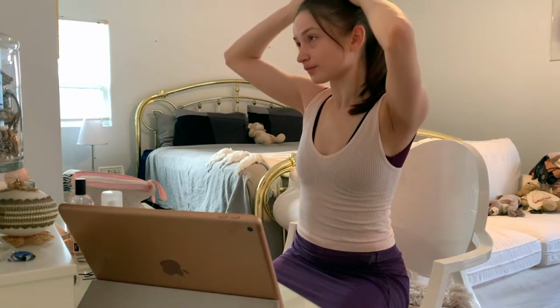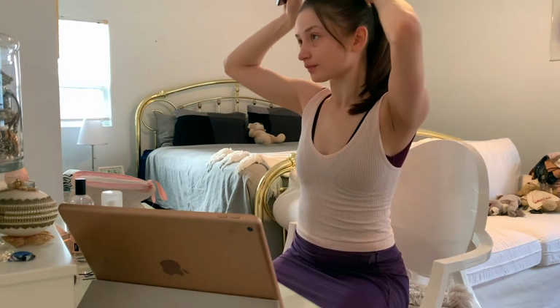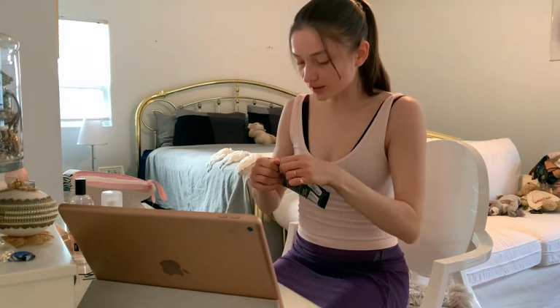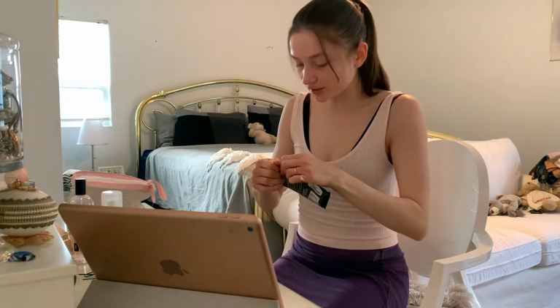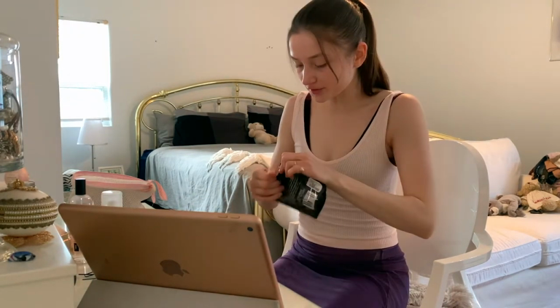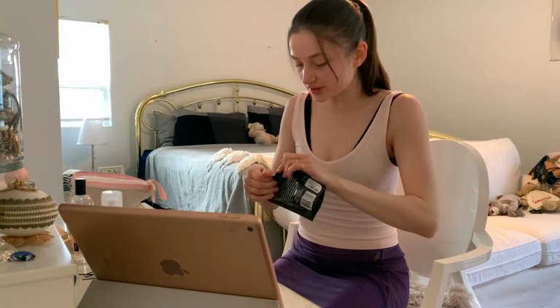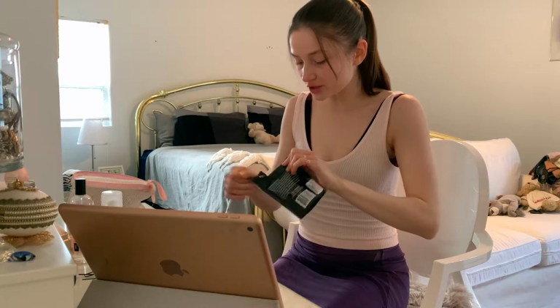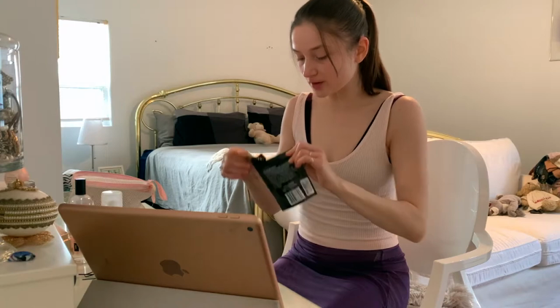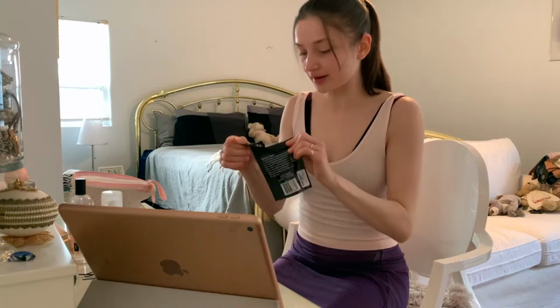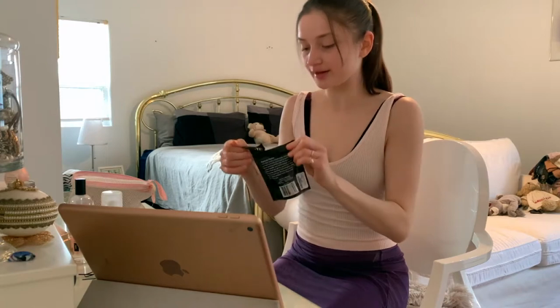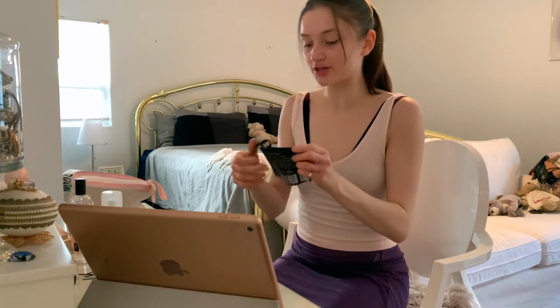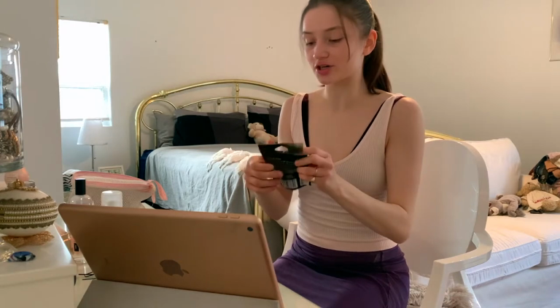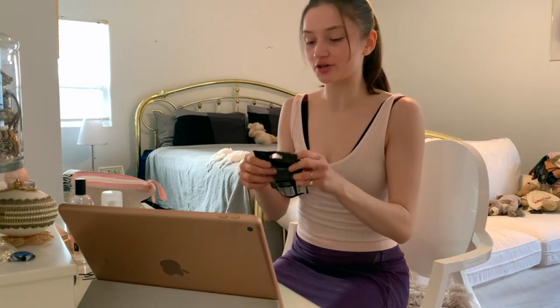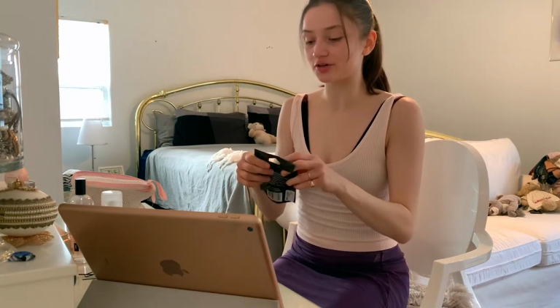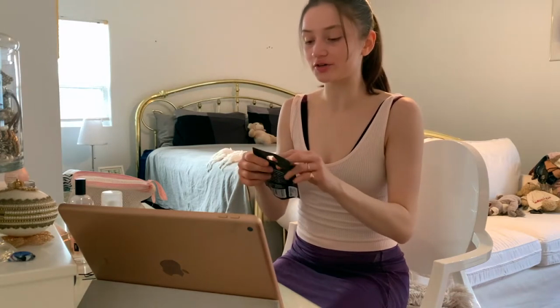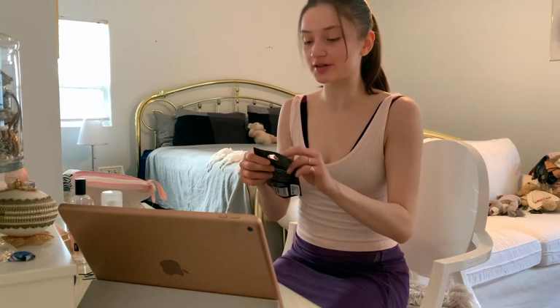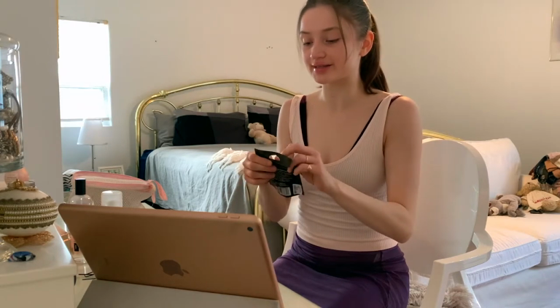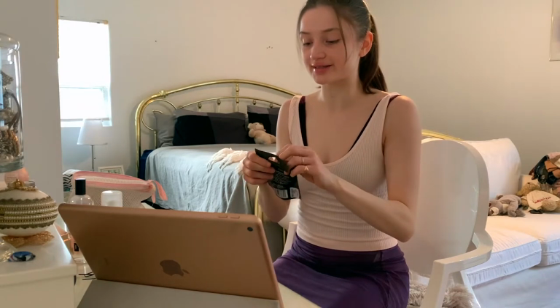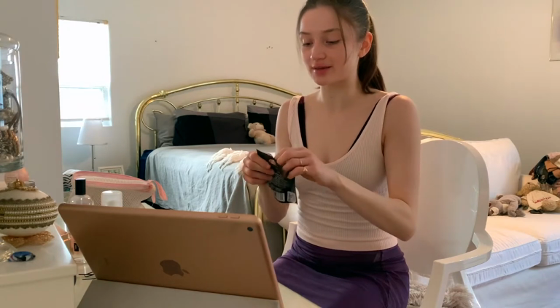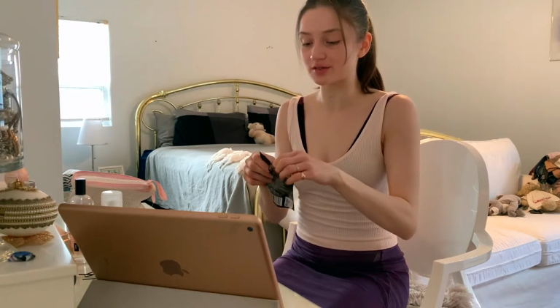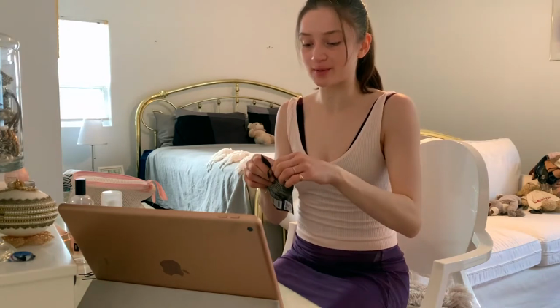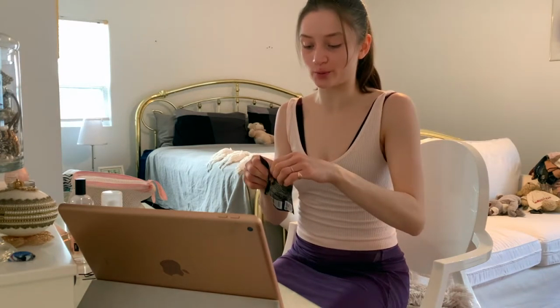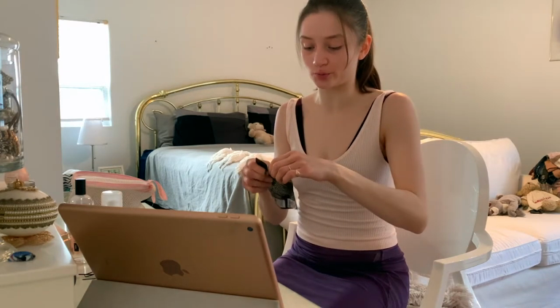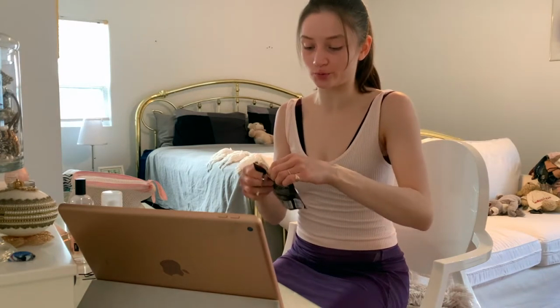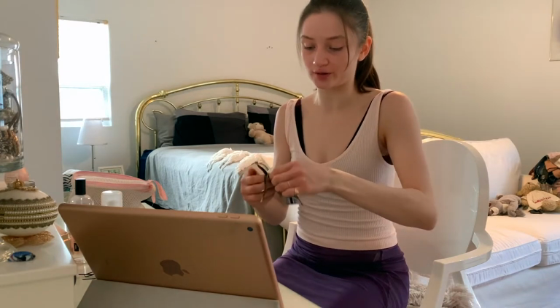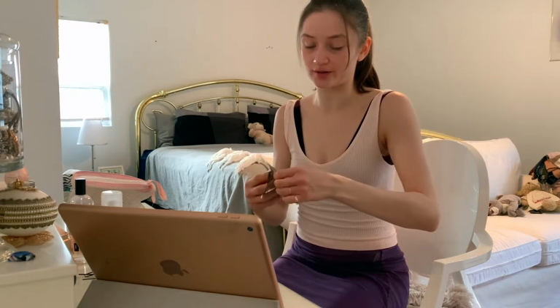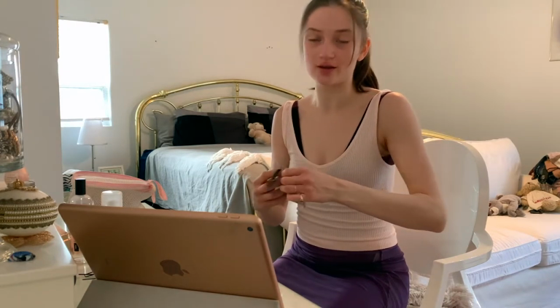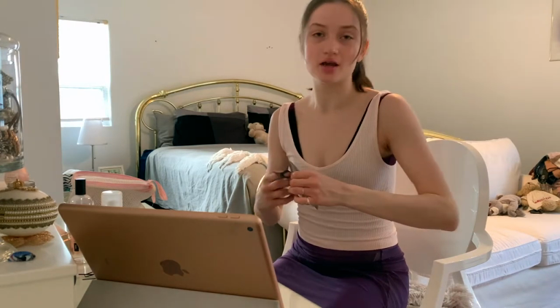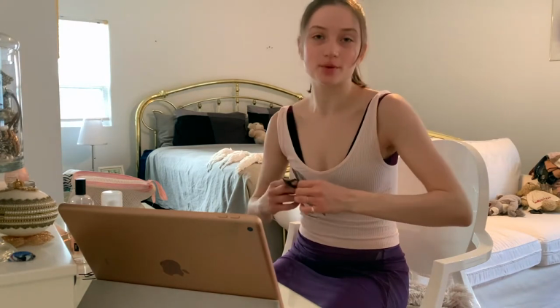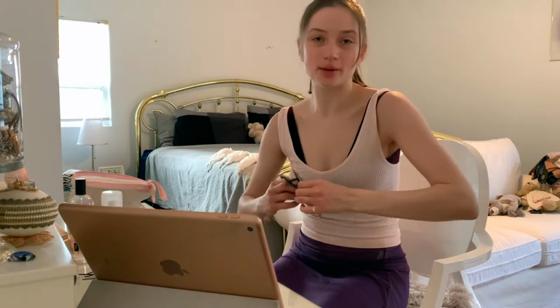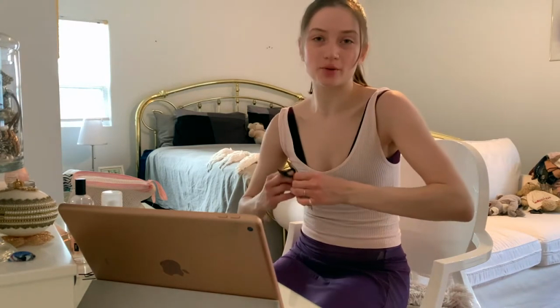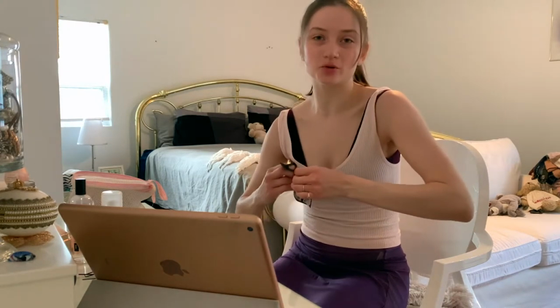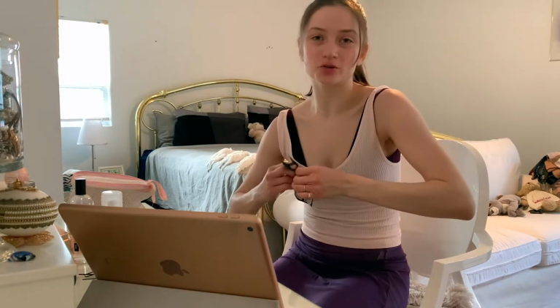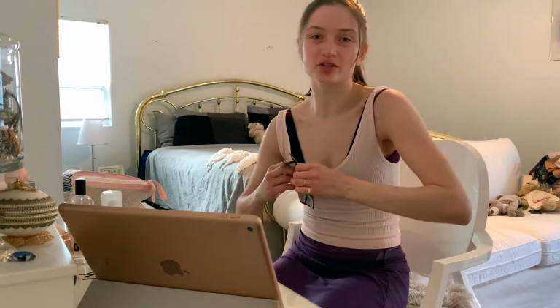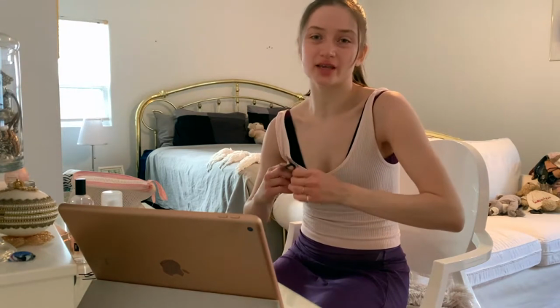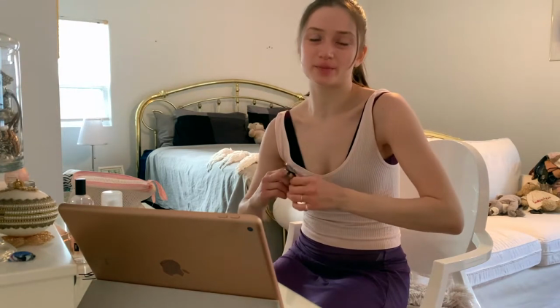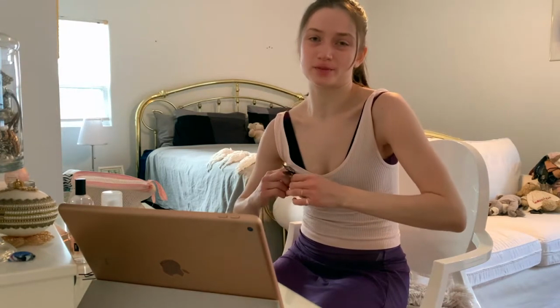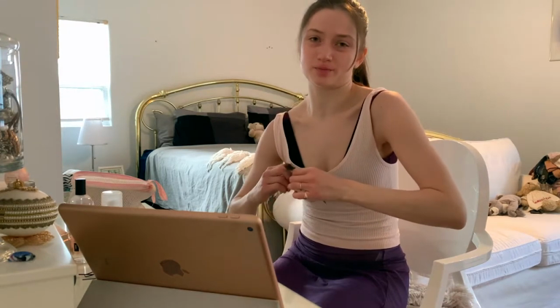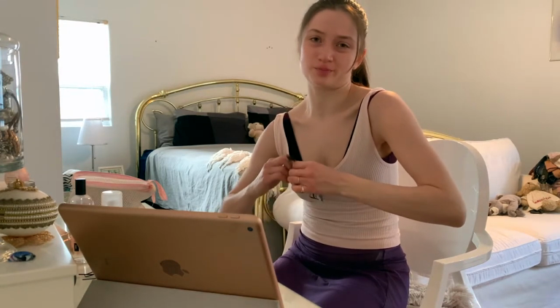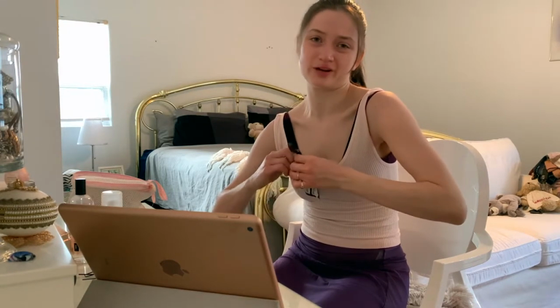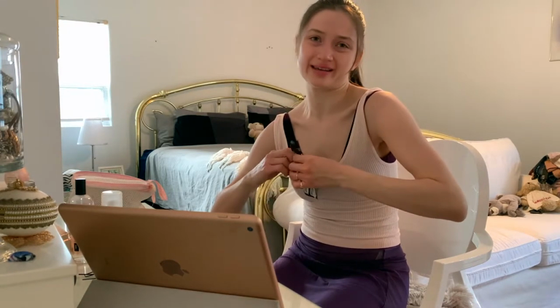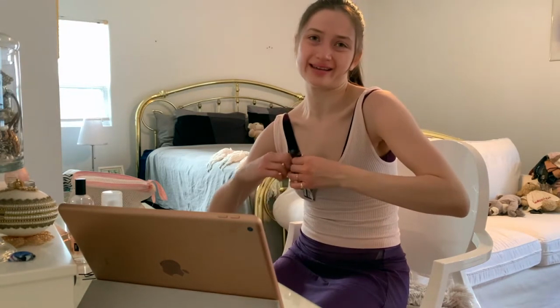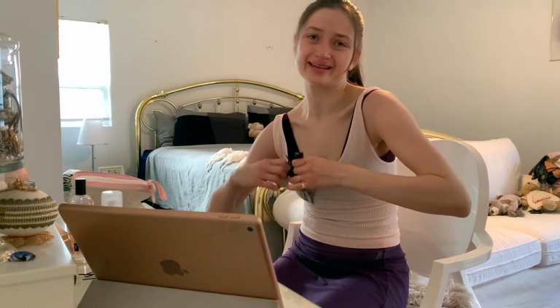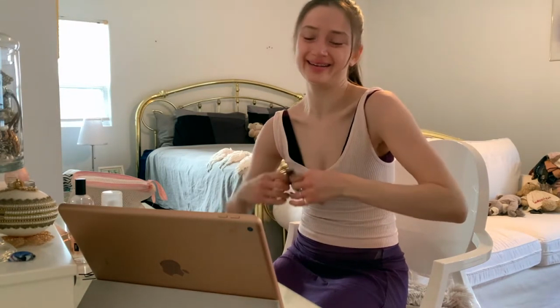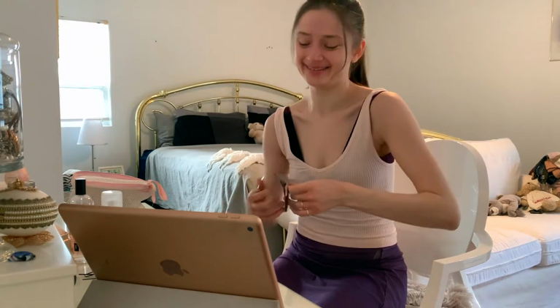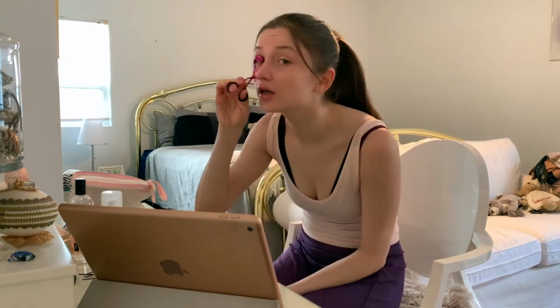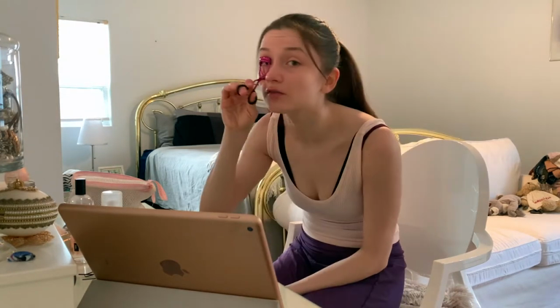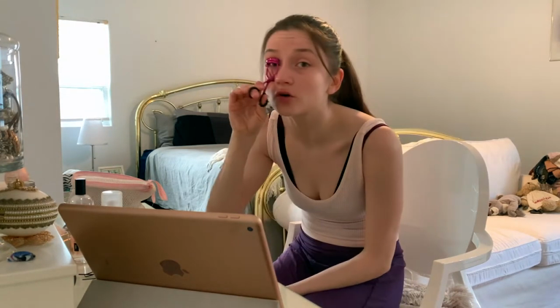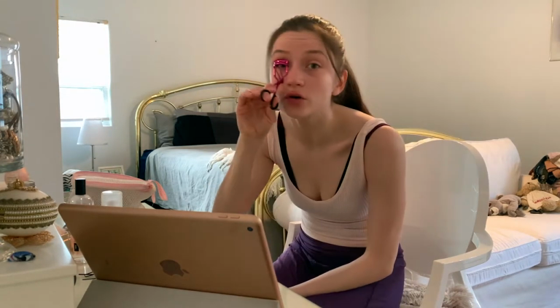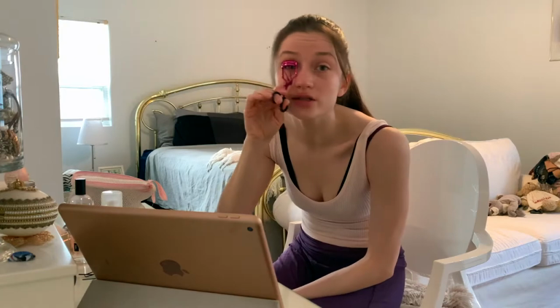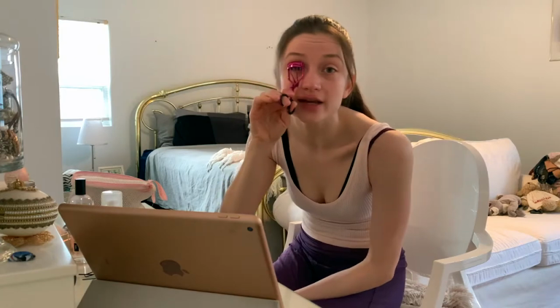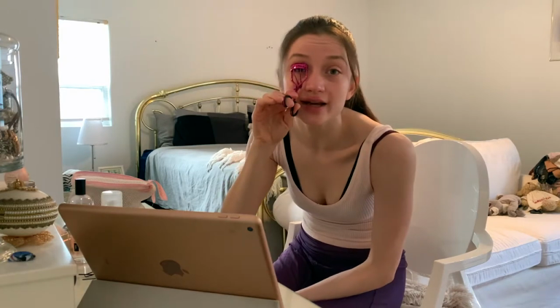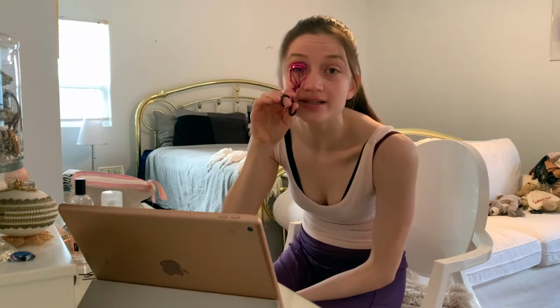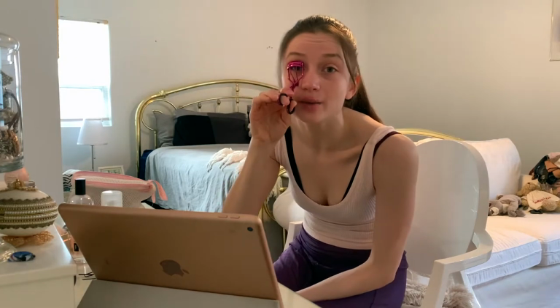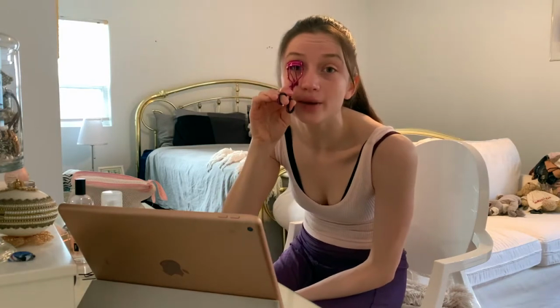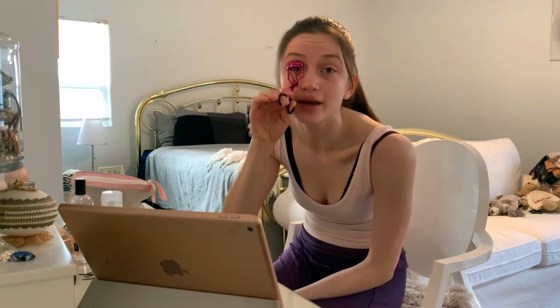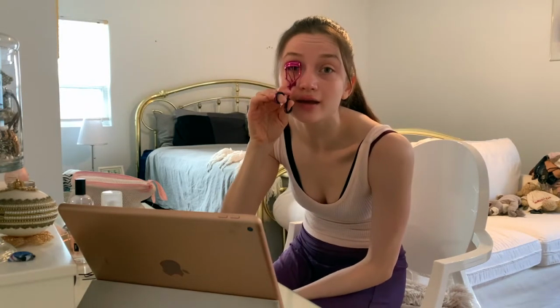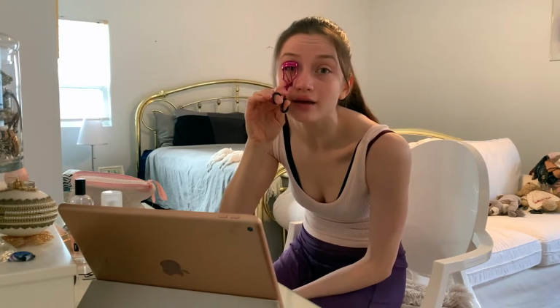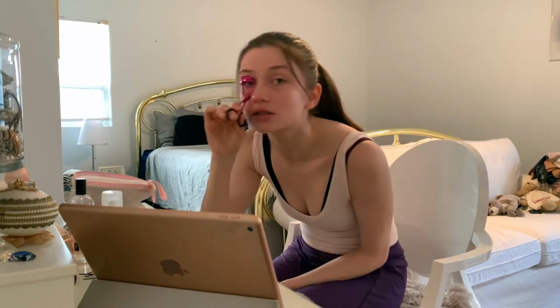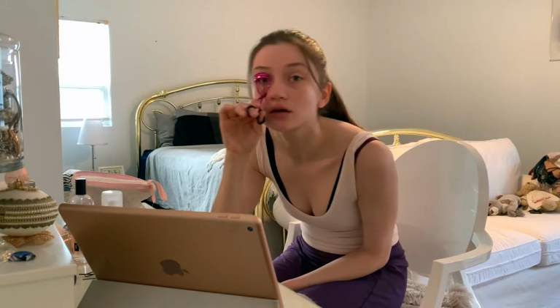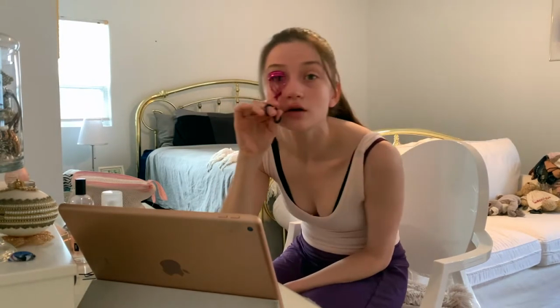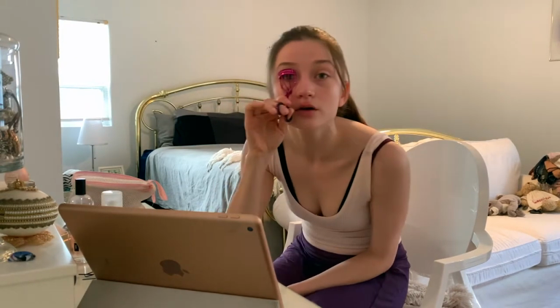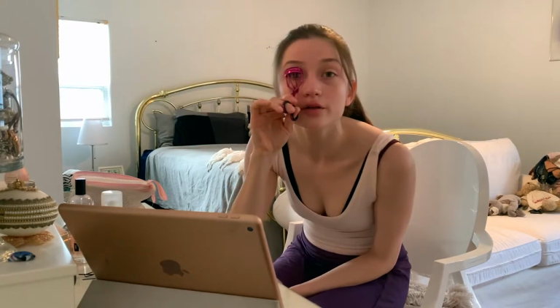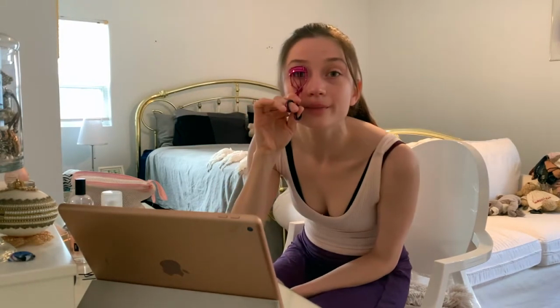I got this new eyelash curler that's the same as my old one, but my old one just keeps breaking. And of course I had to get pink. Curl them.